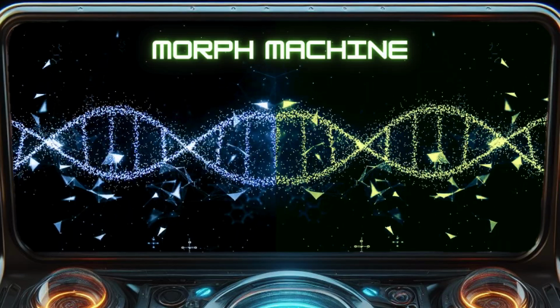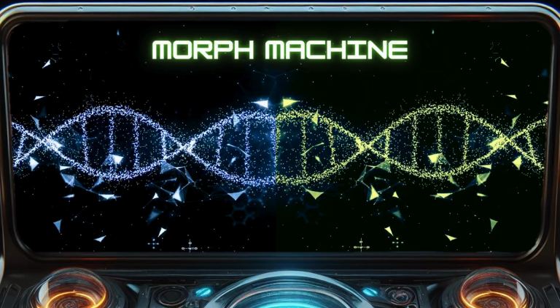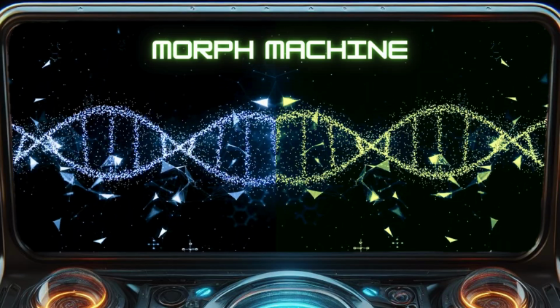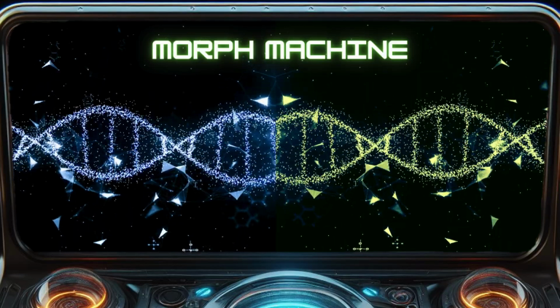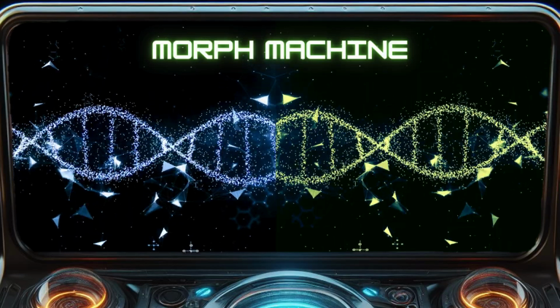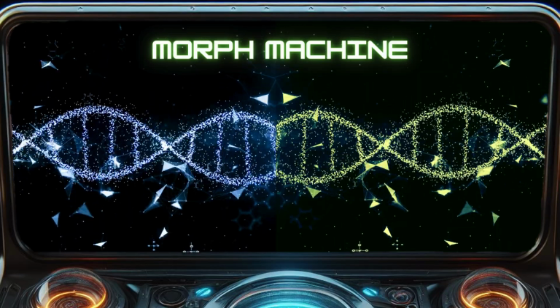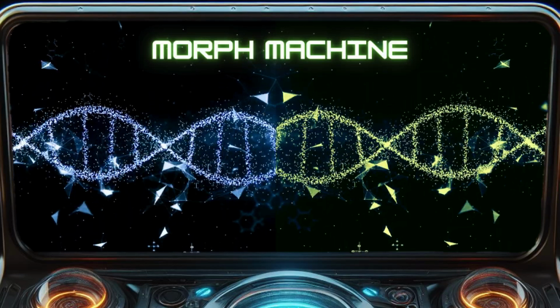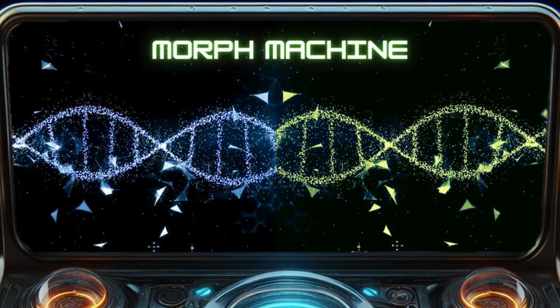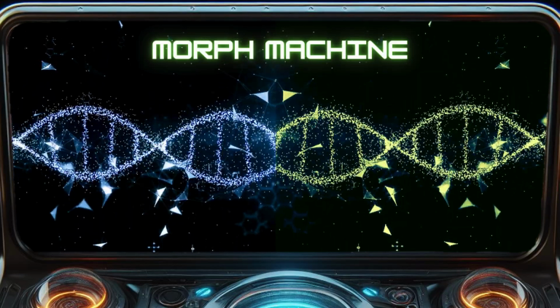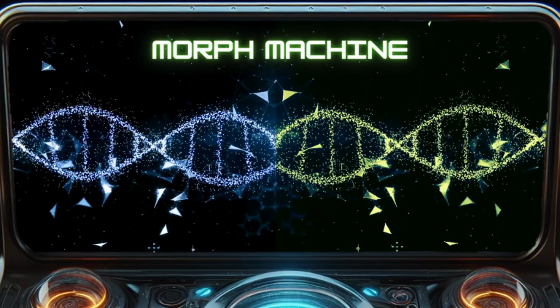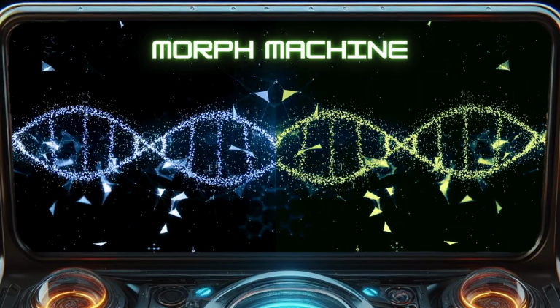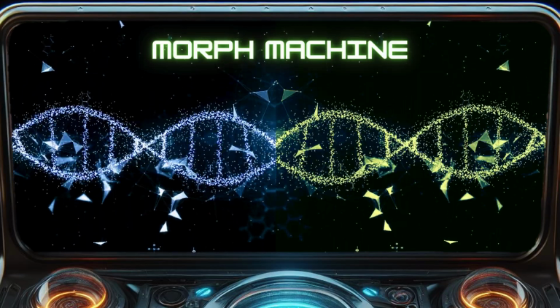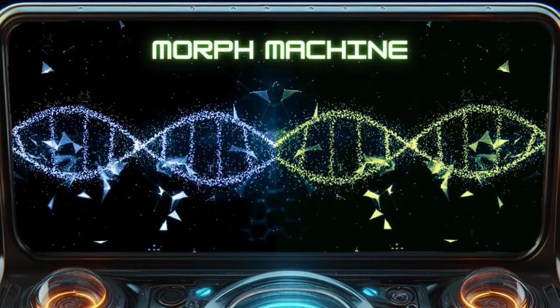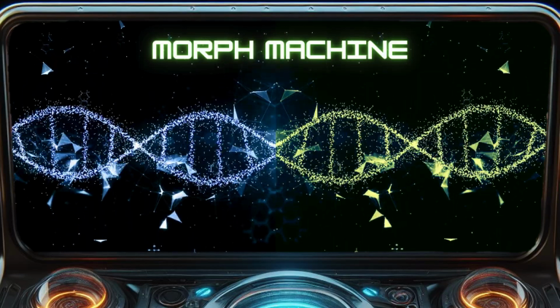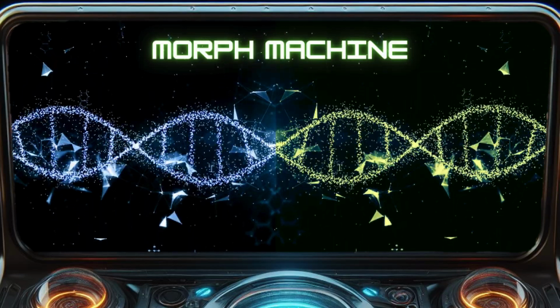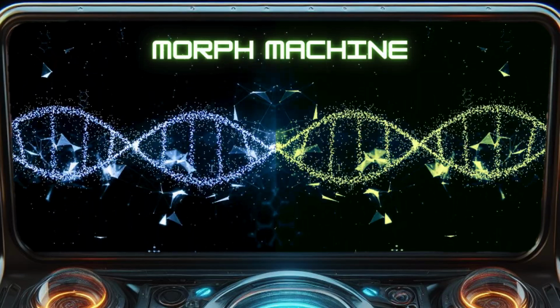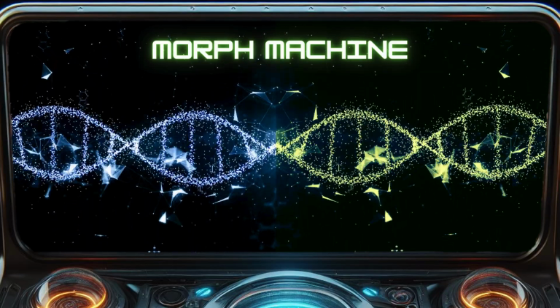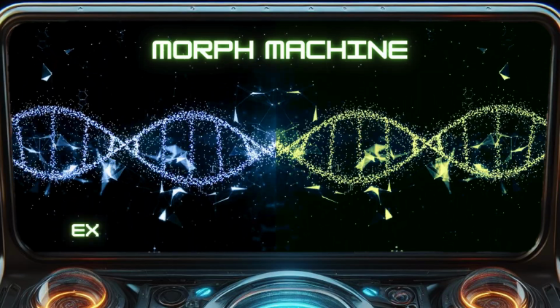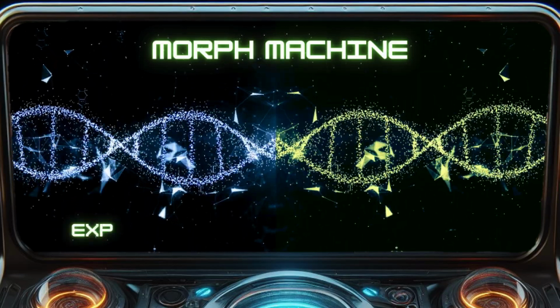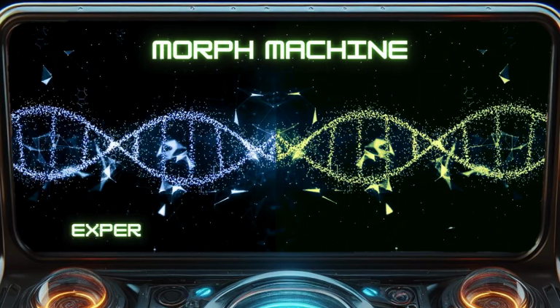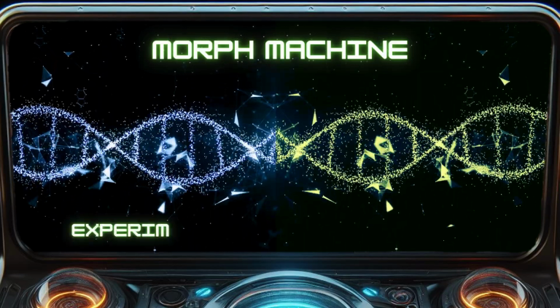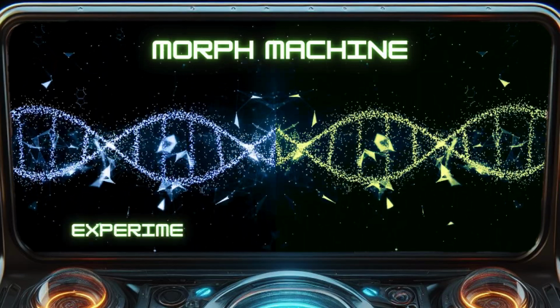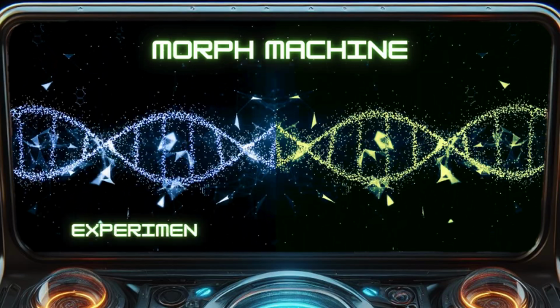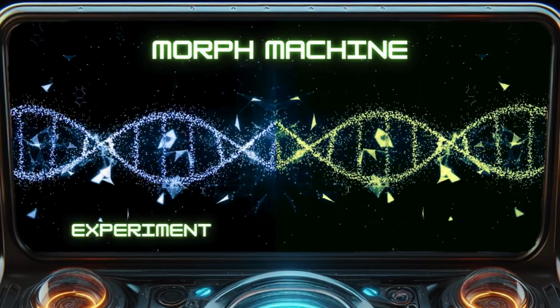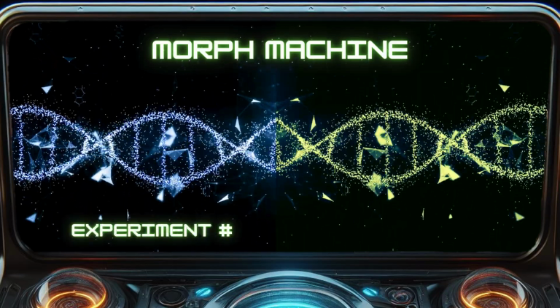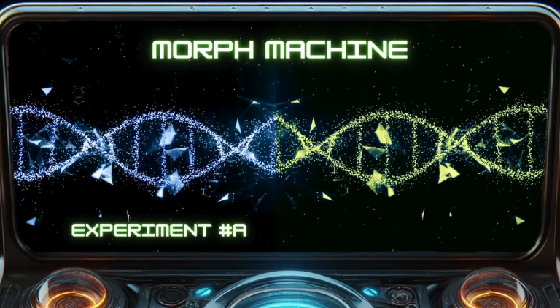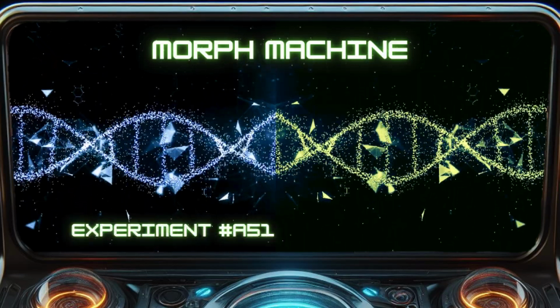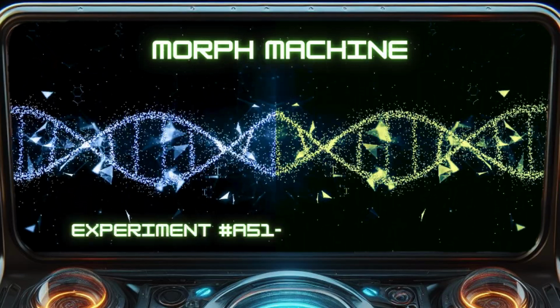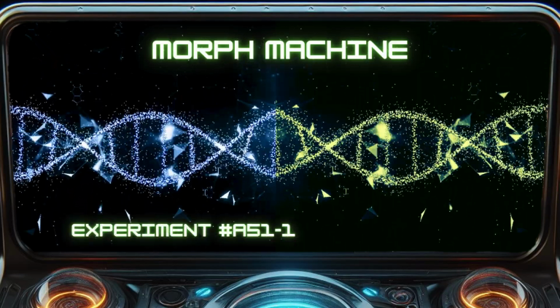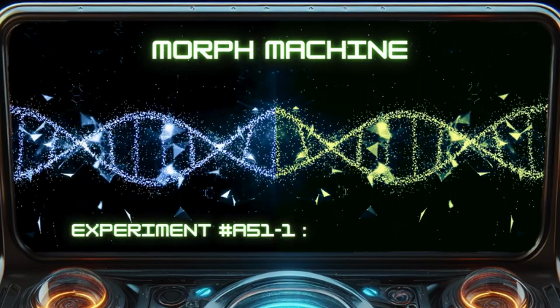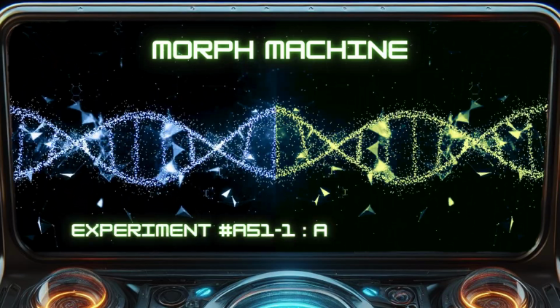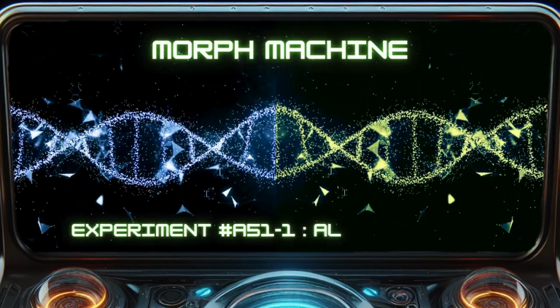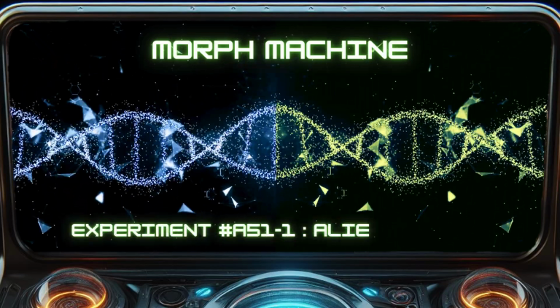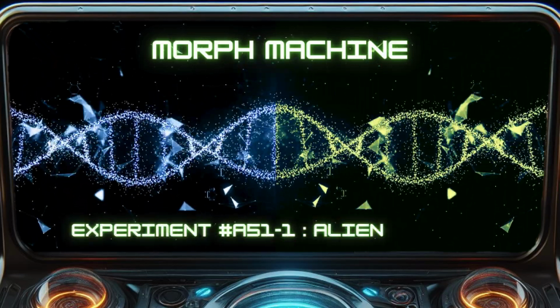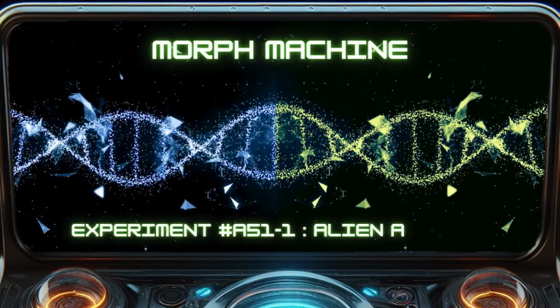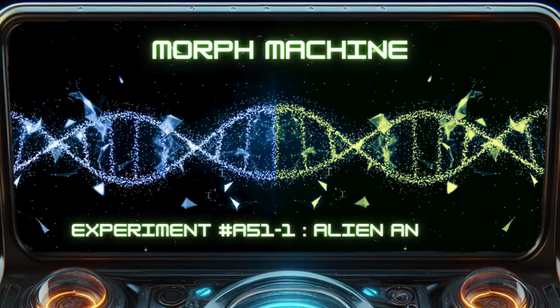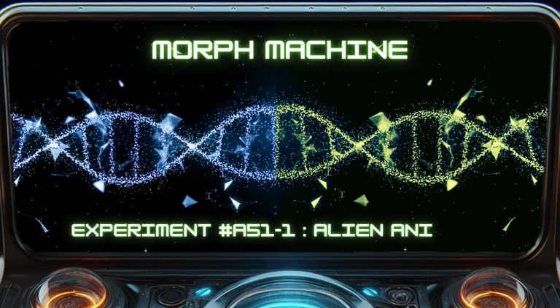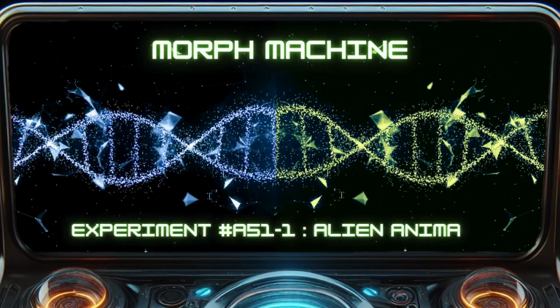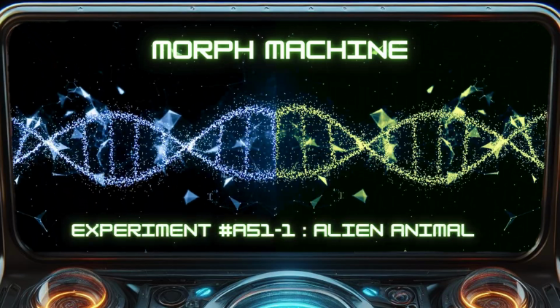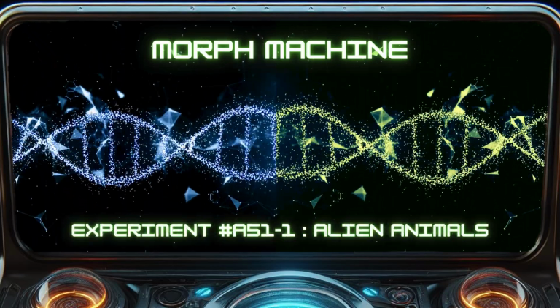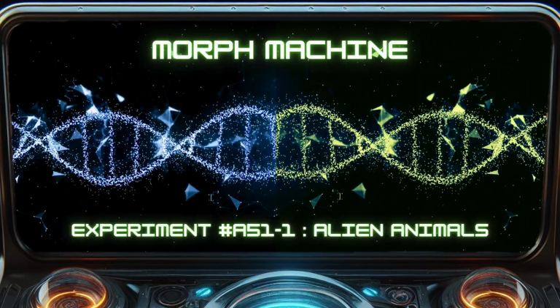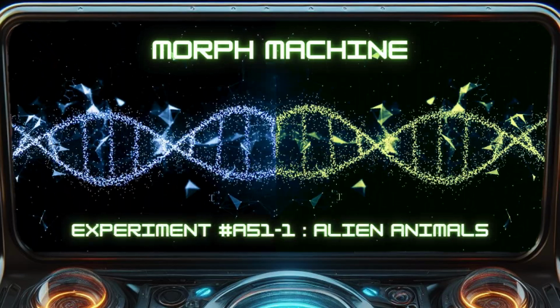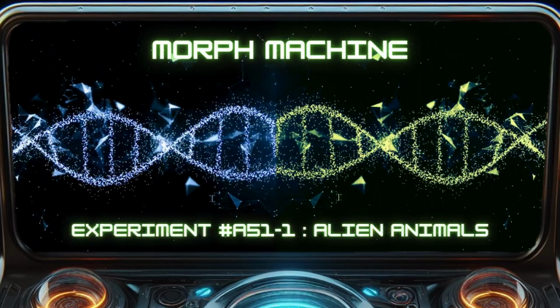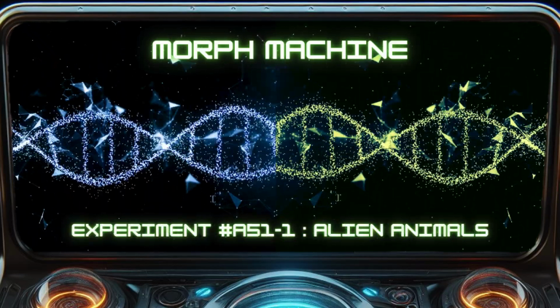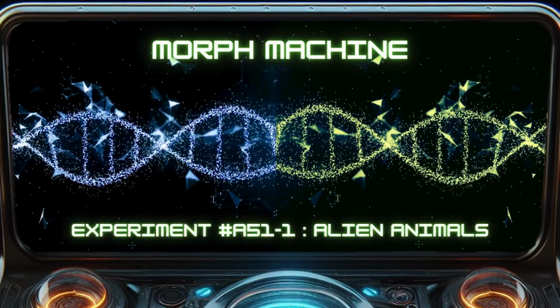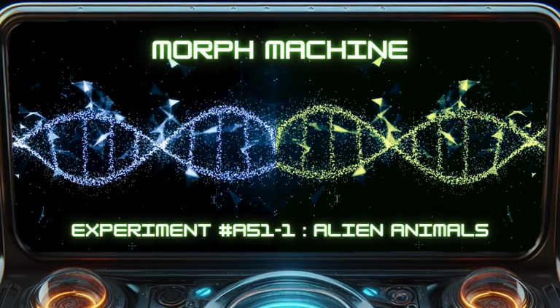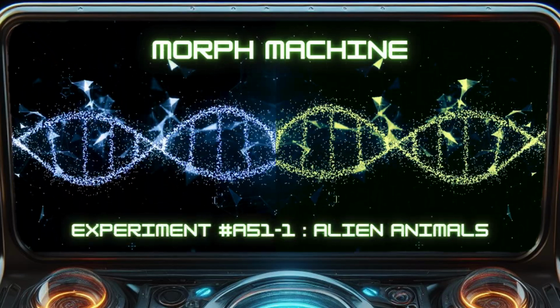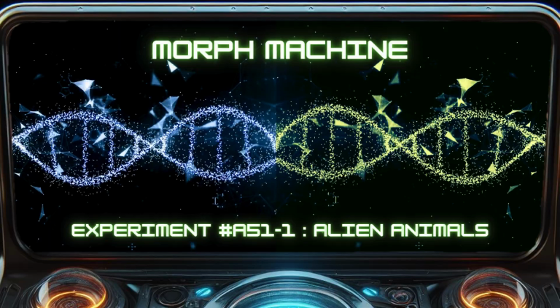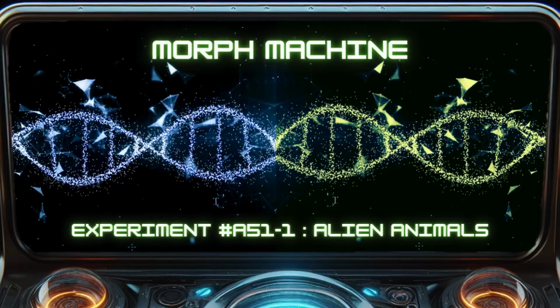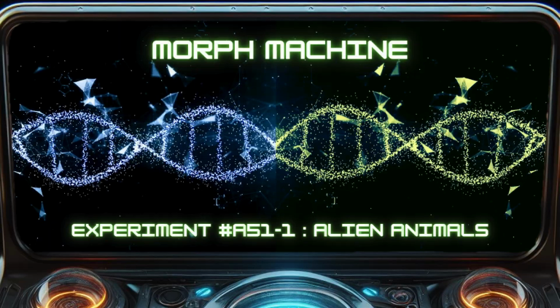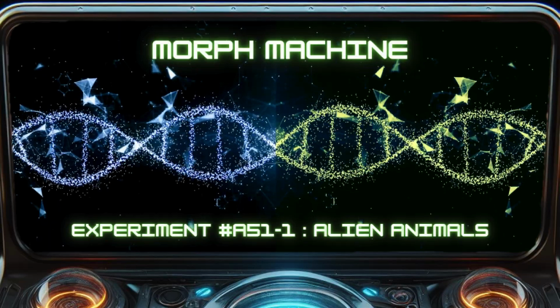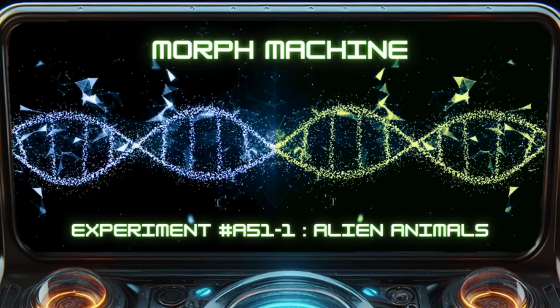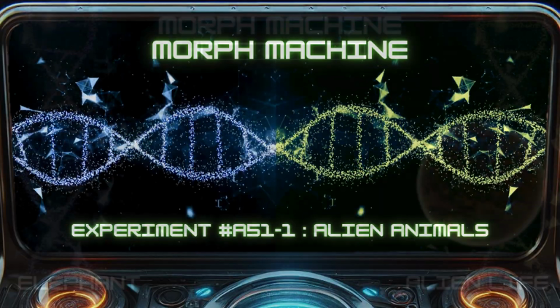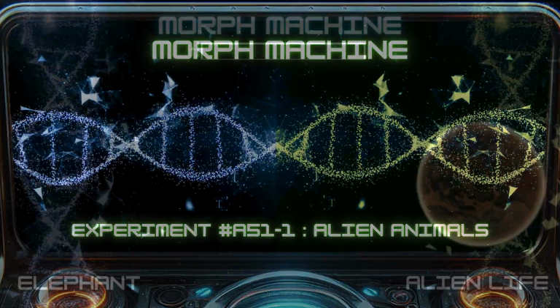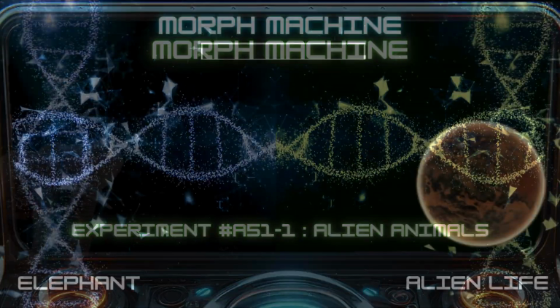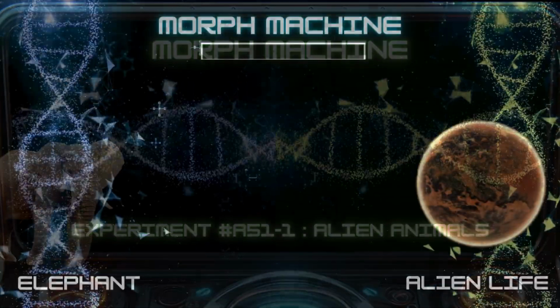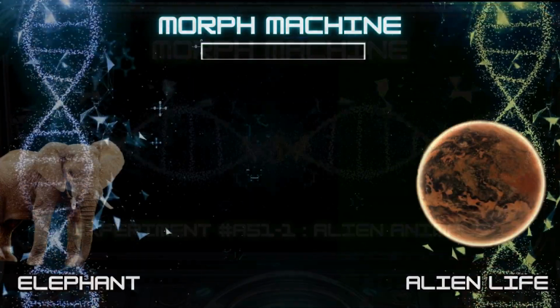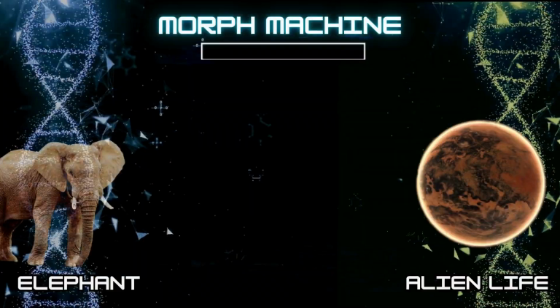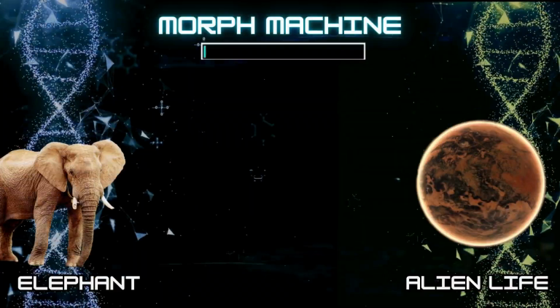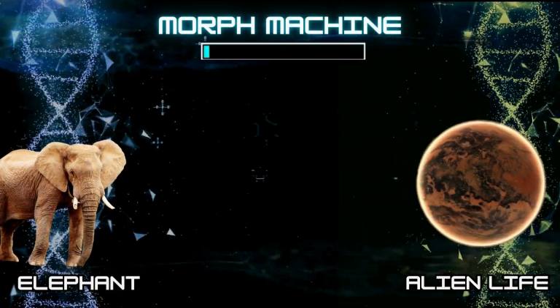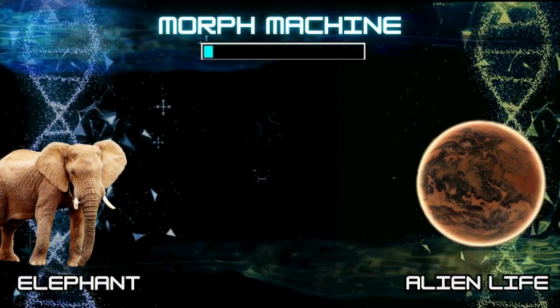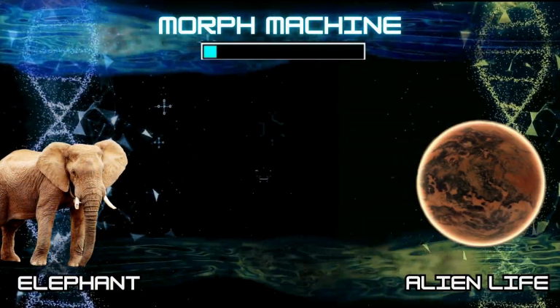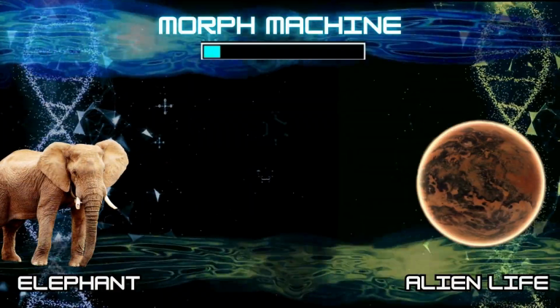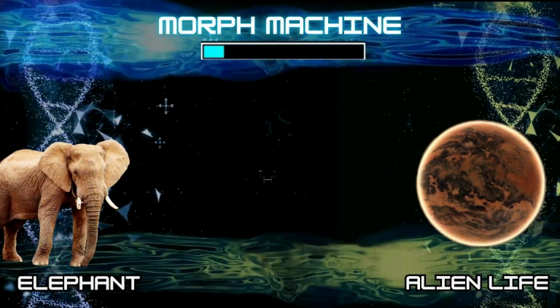Hello fellow scientists. Today we'll morph animals with alien DNA, creating some weird creatures.